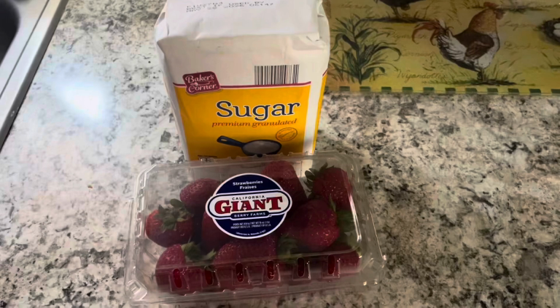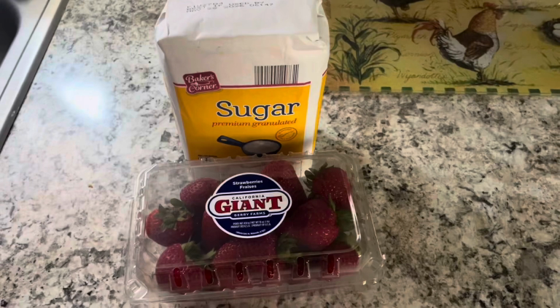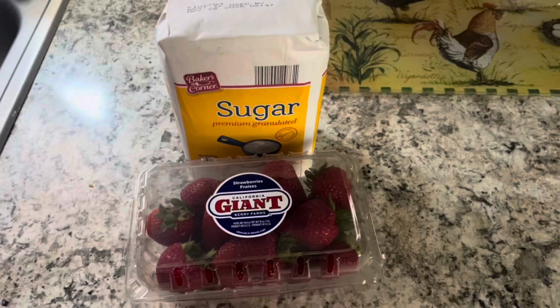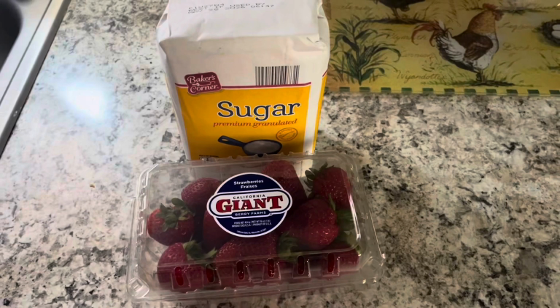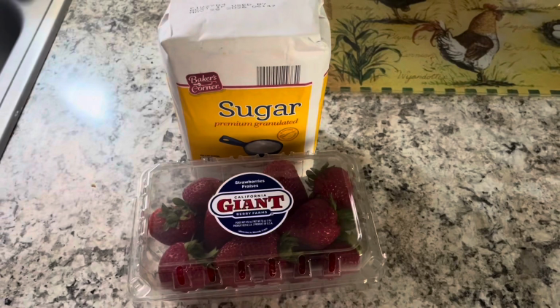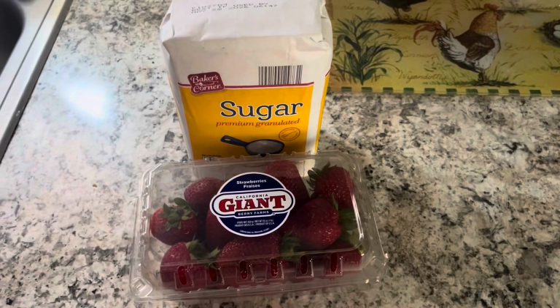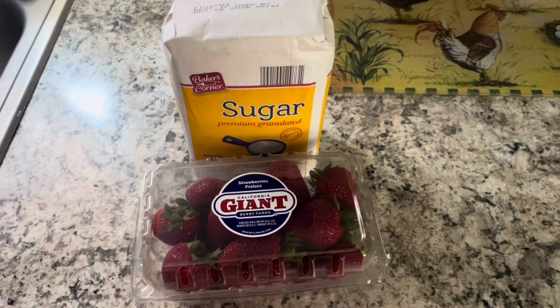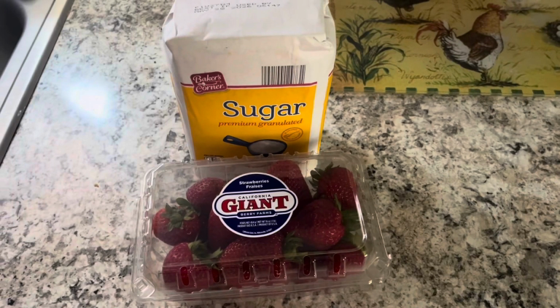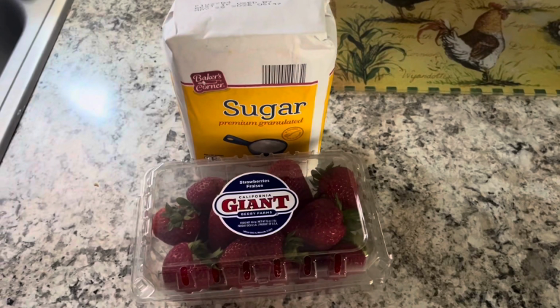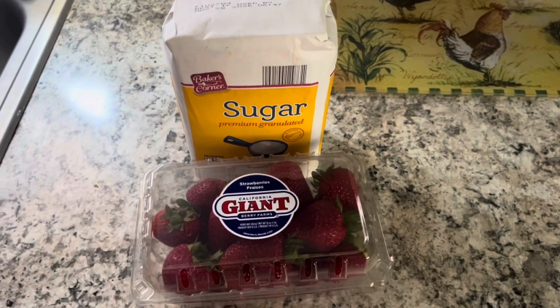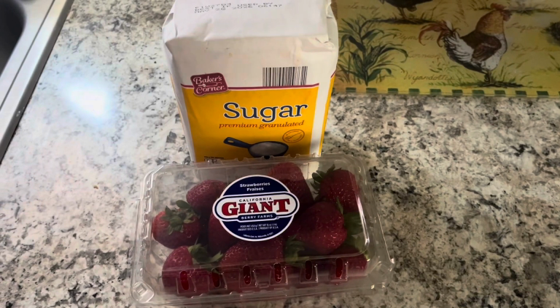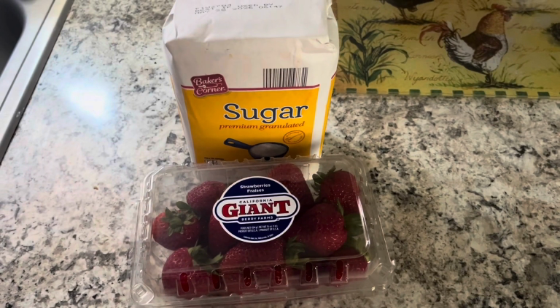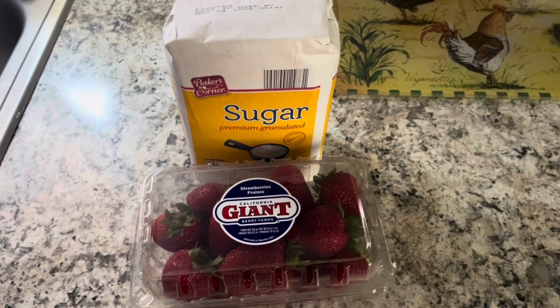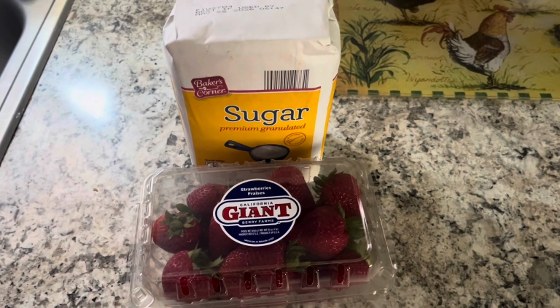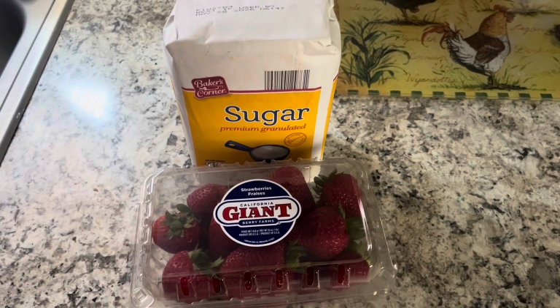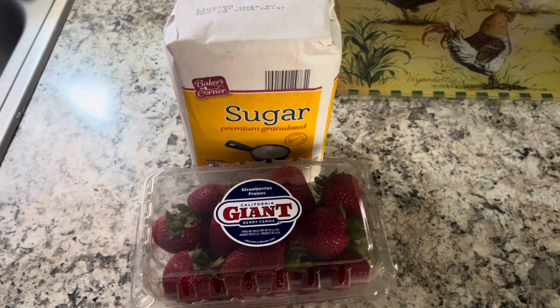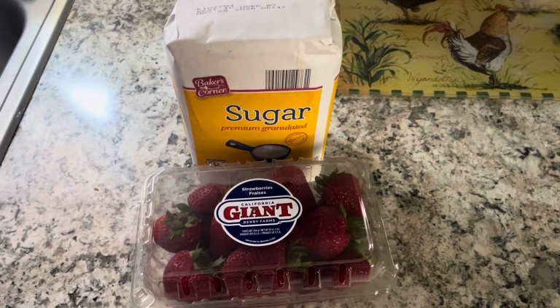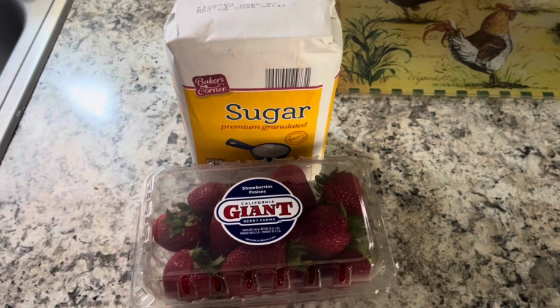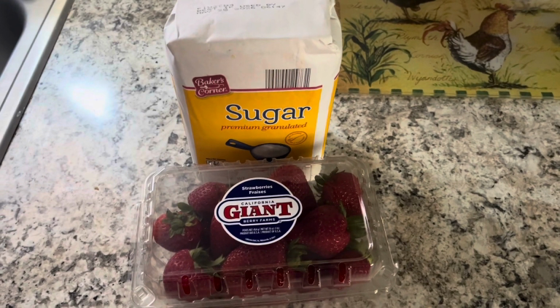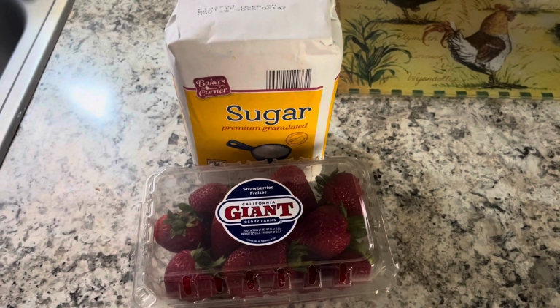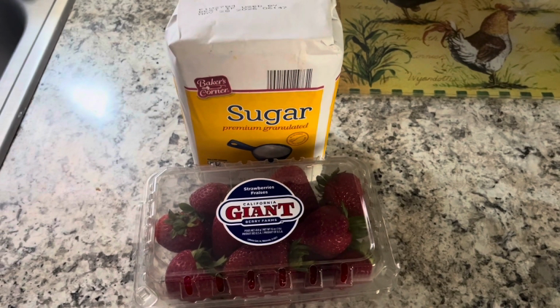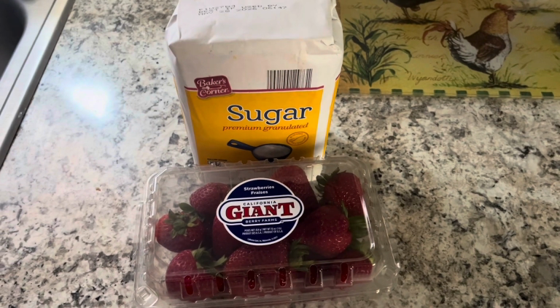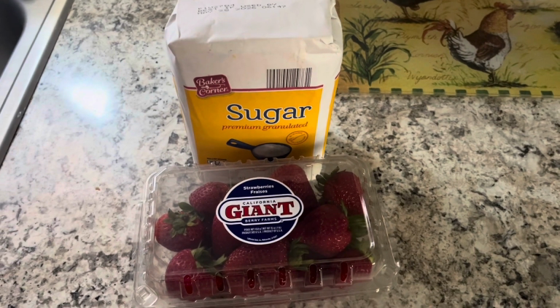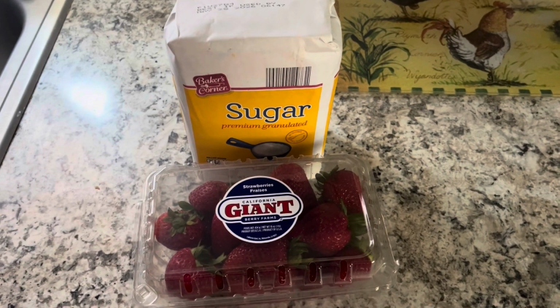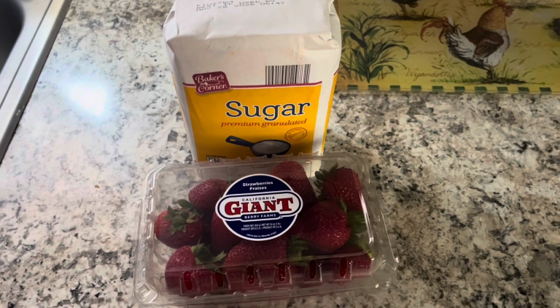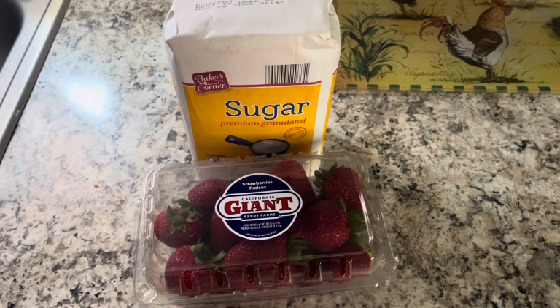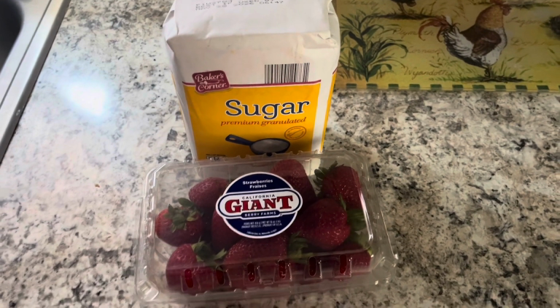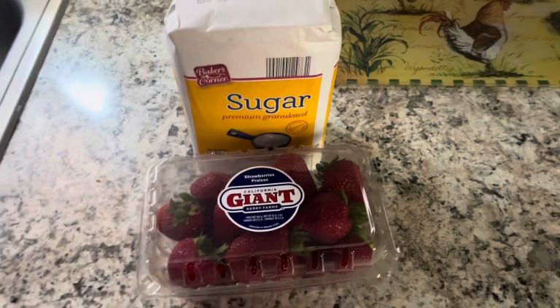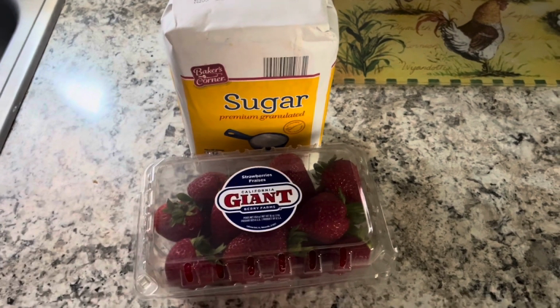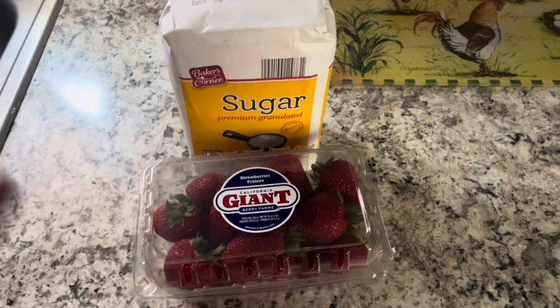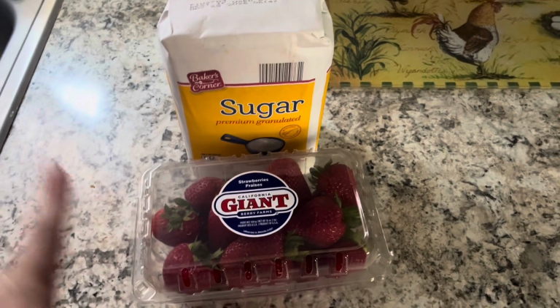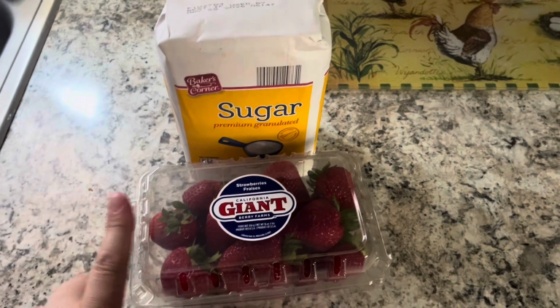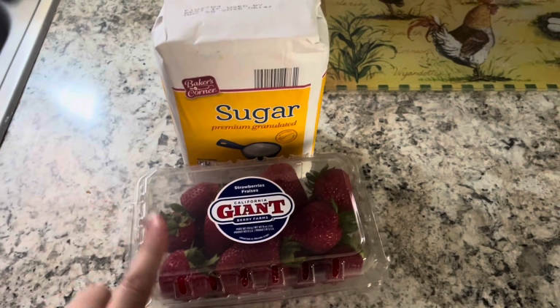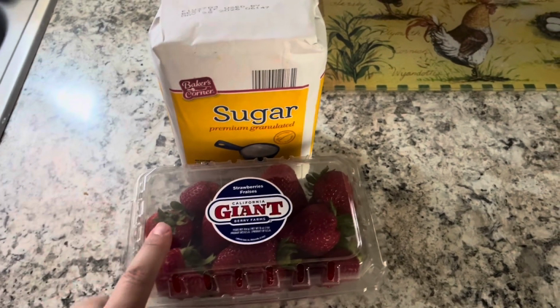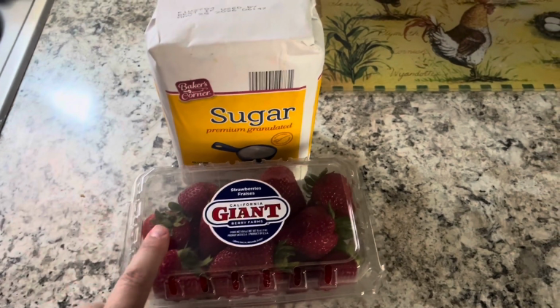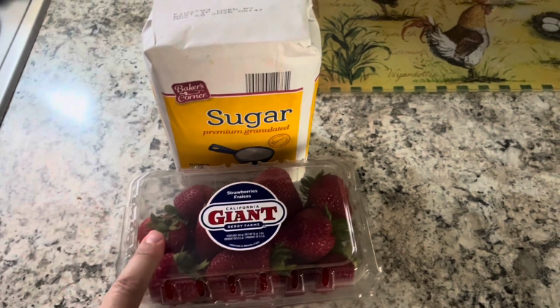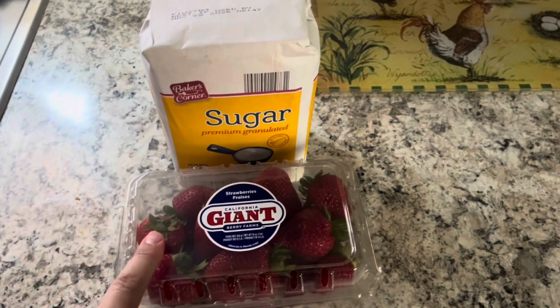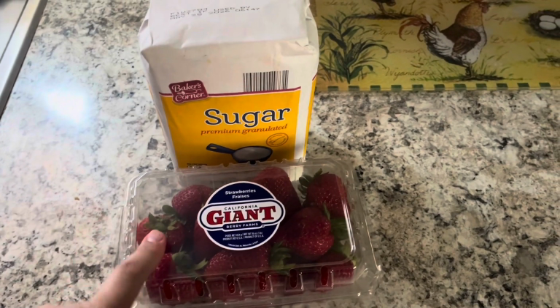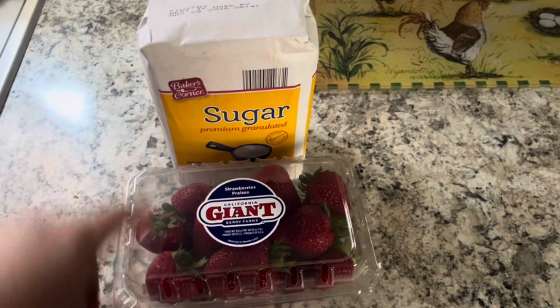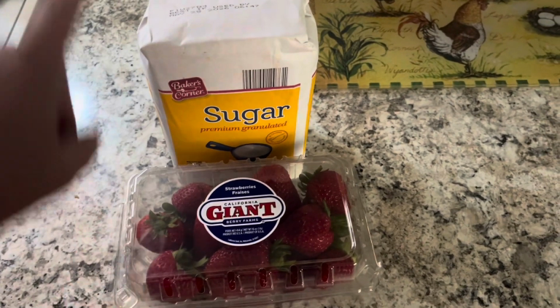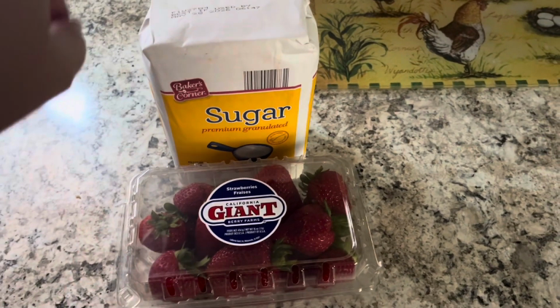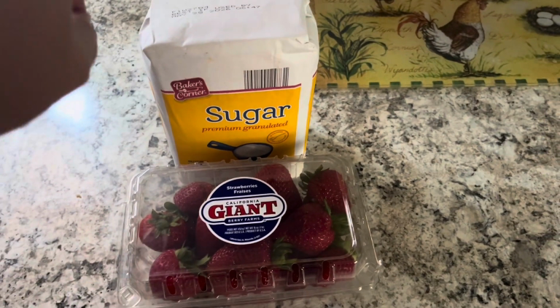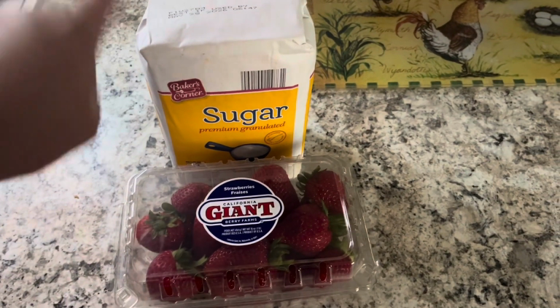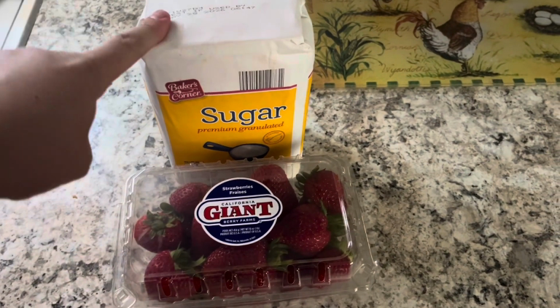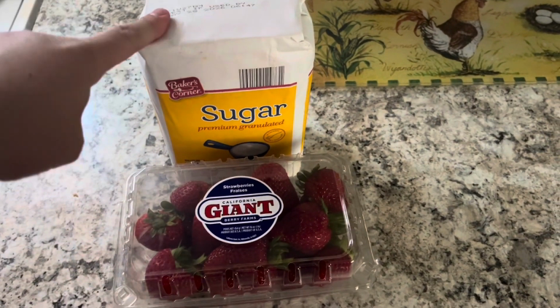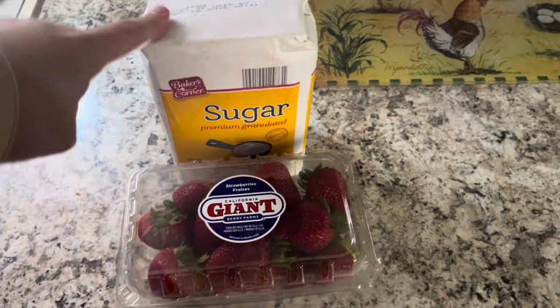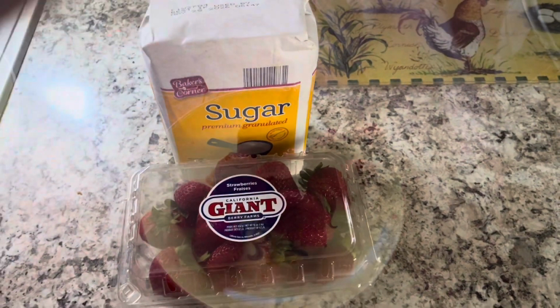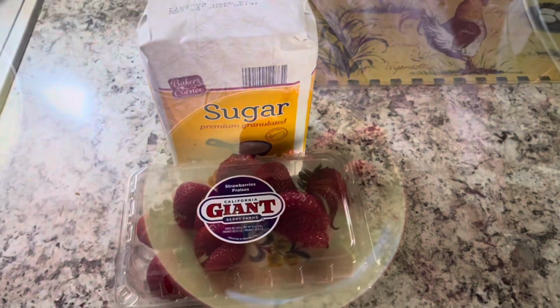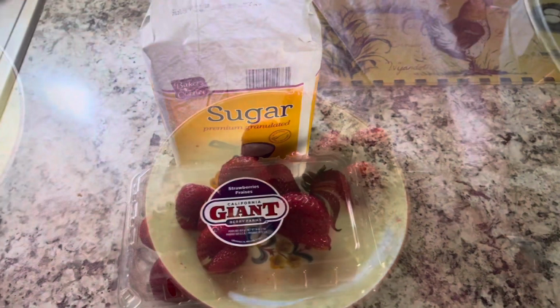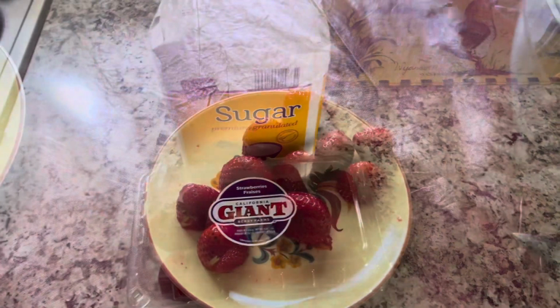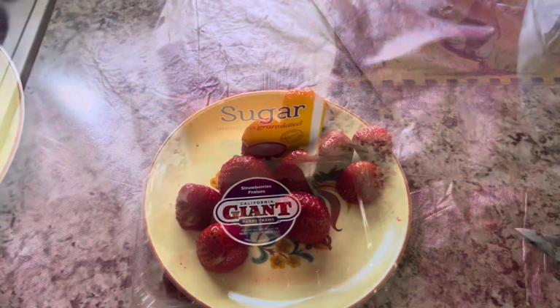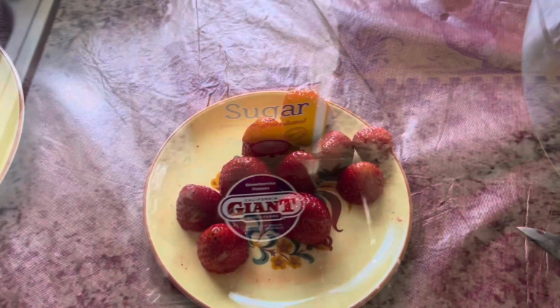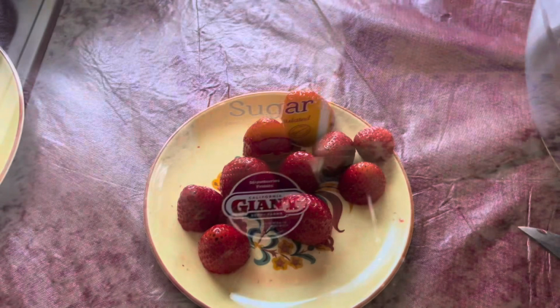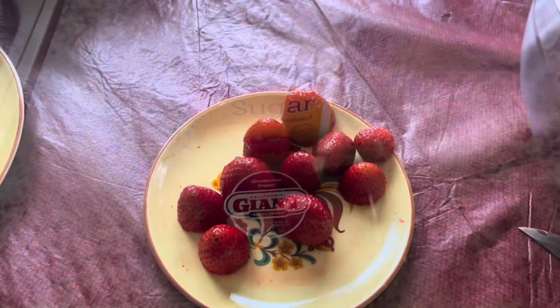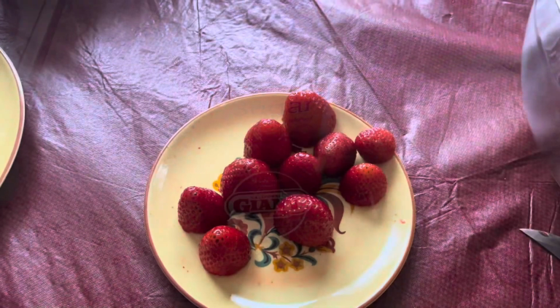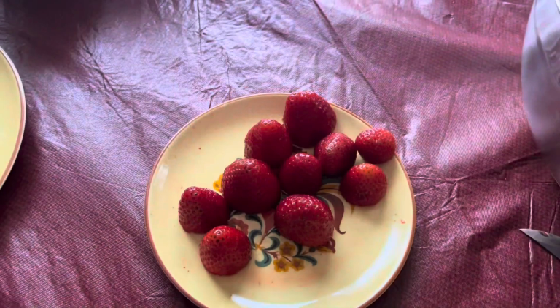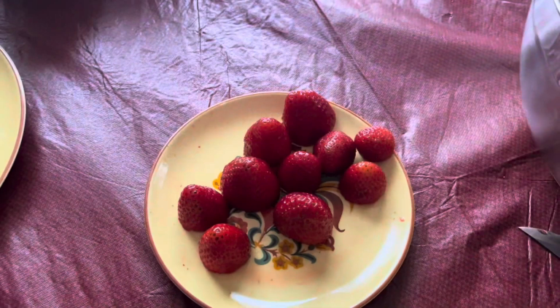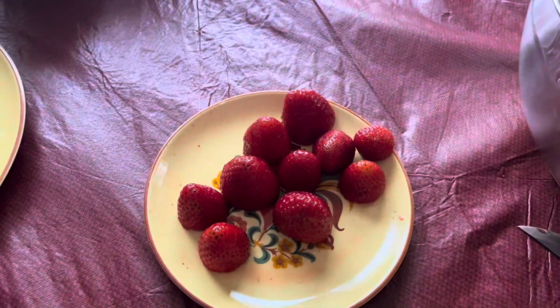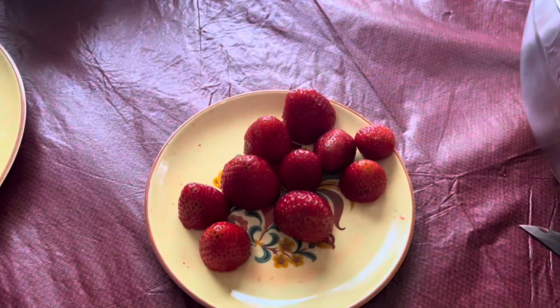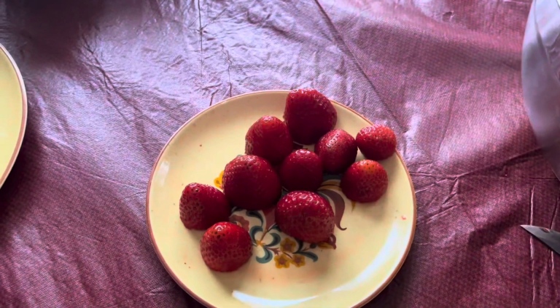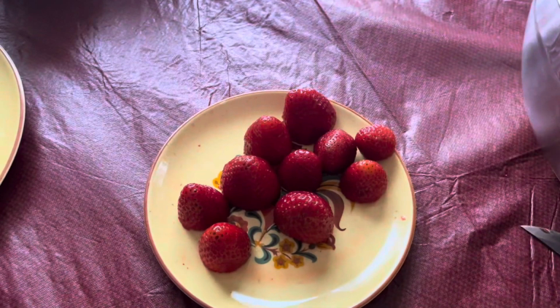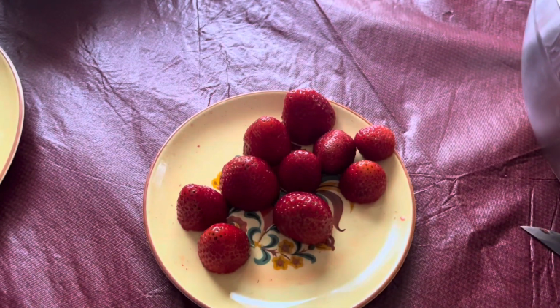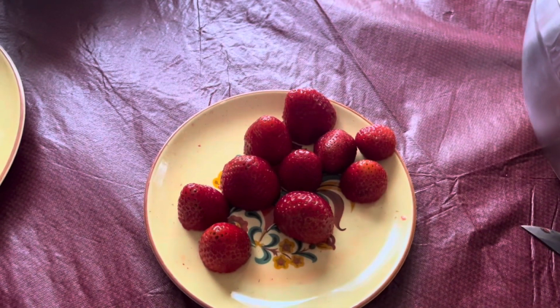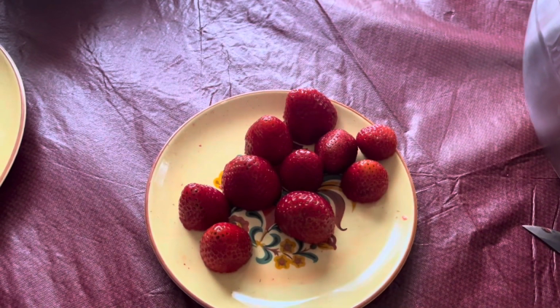For today's Little Mitch, we're going to be making sugar strawberries. We're just going to use a pound of strawberries and some sugar.